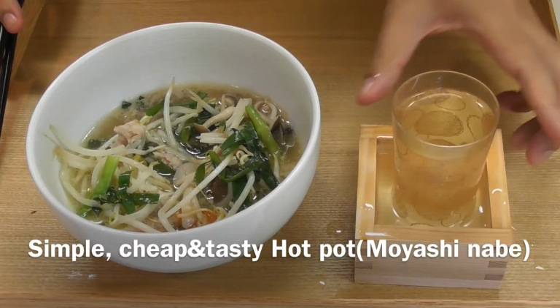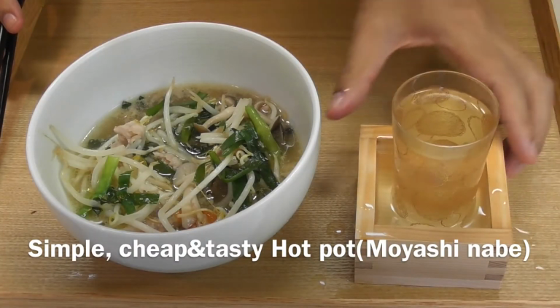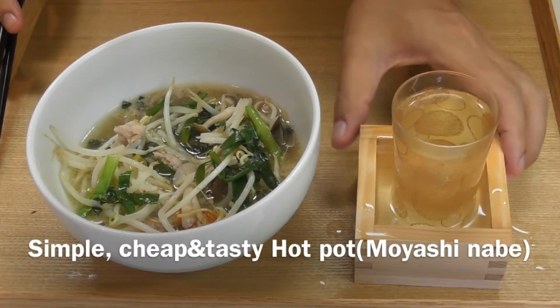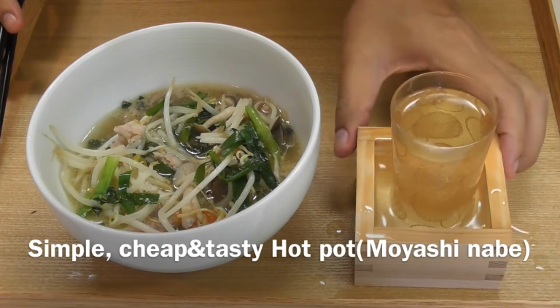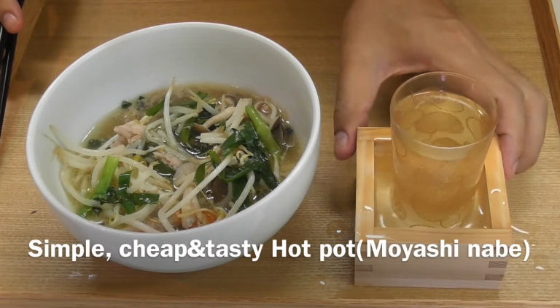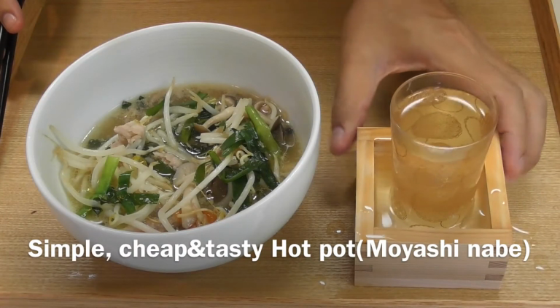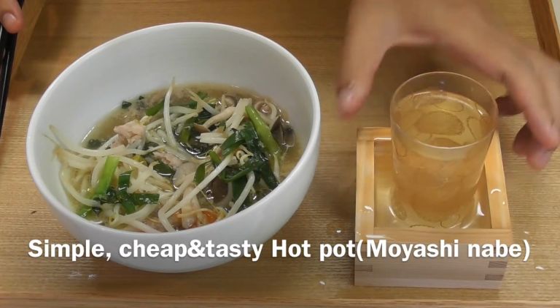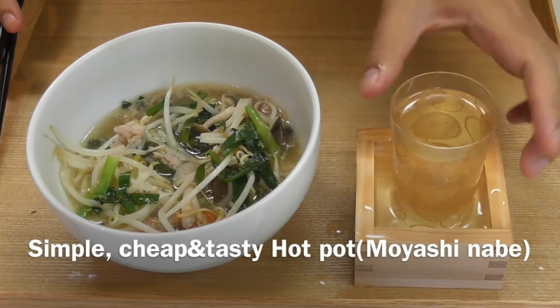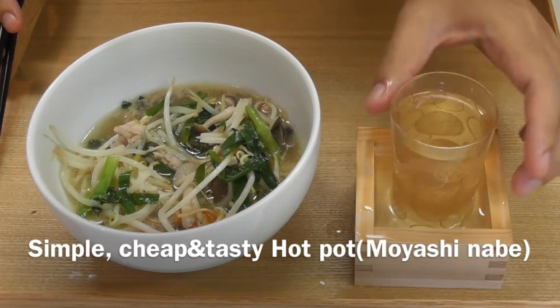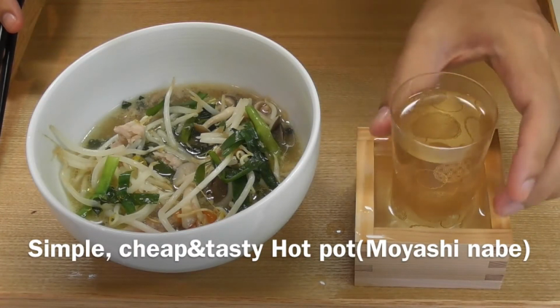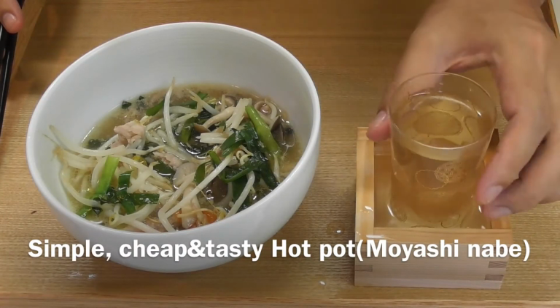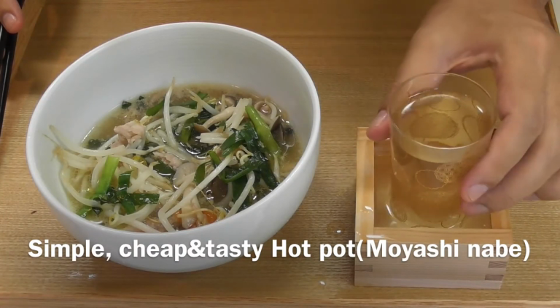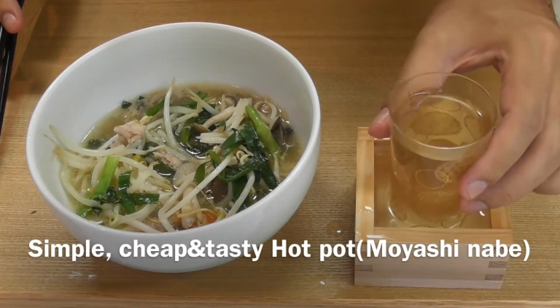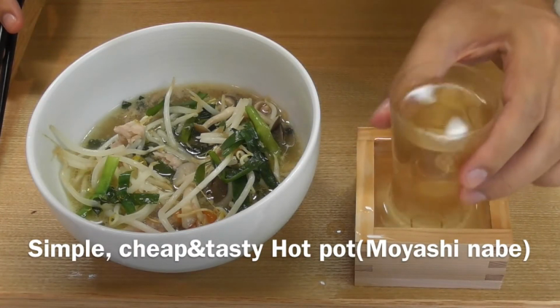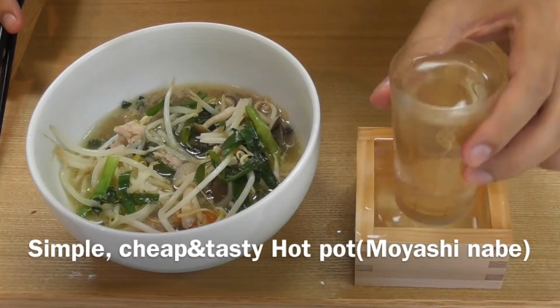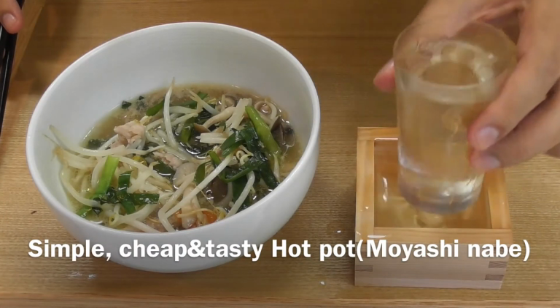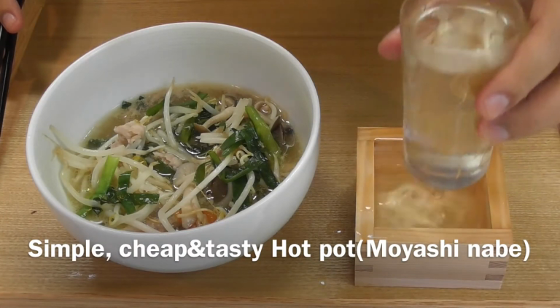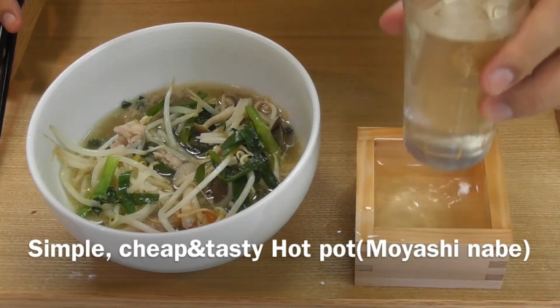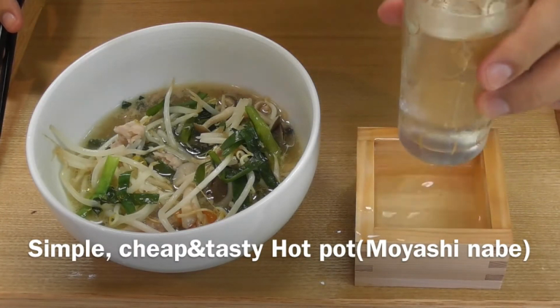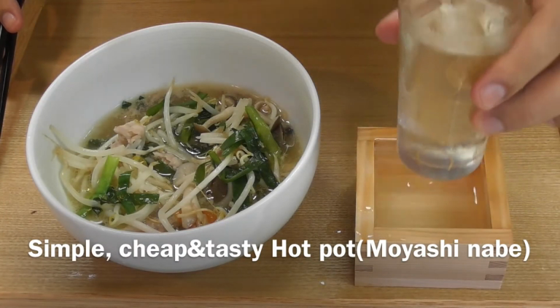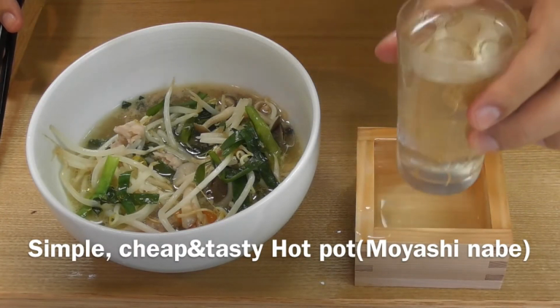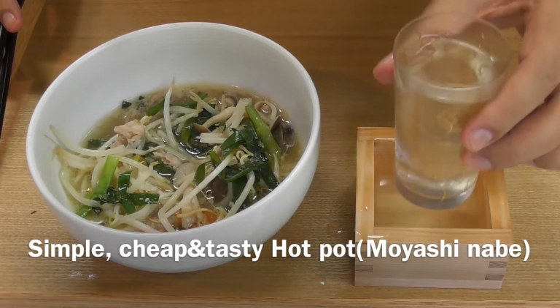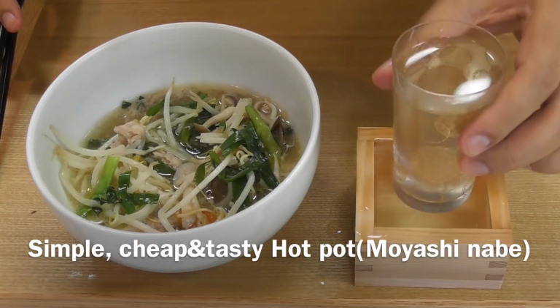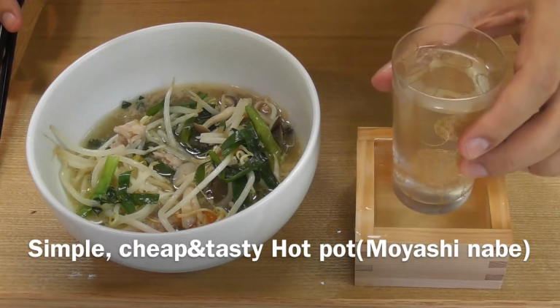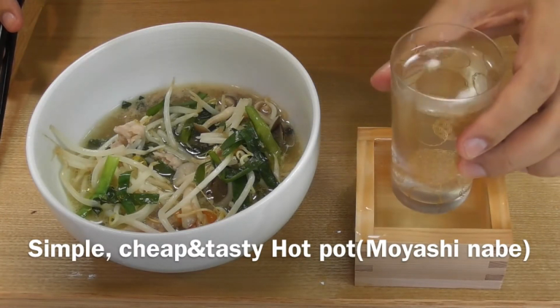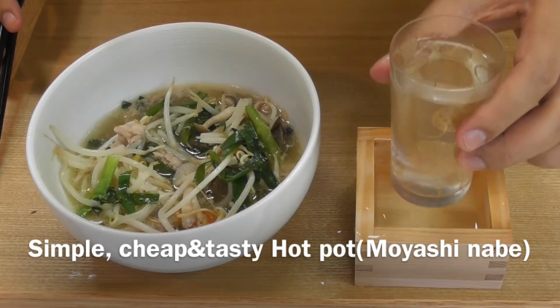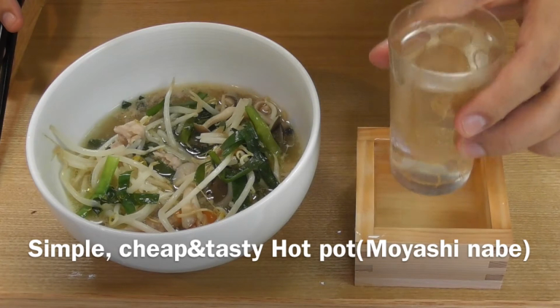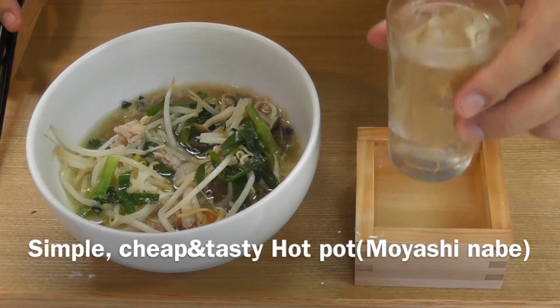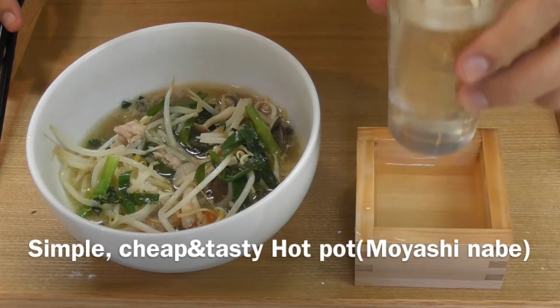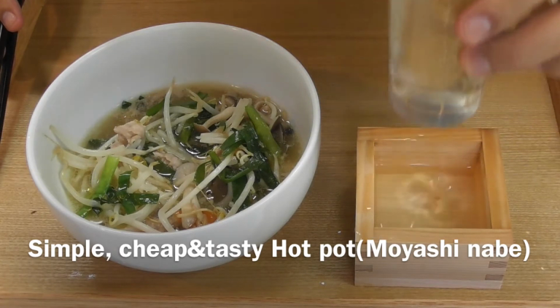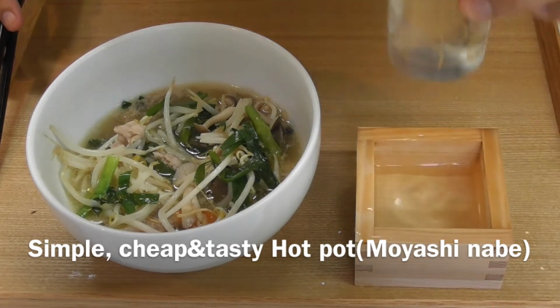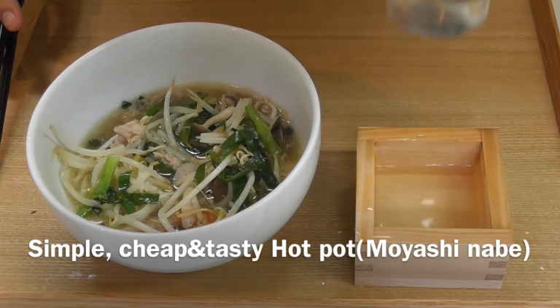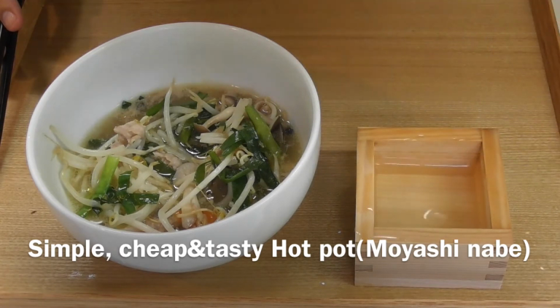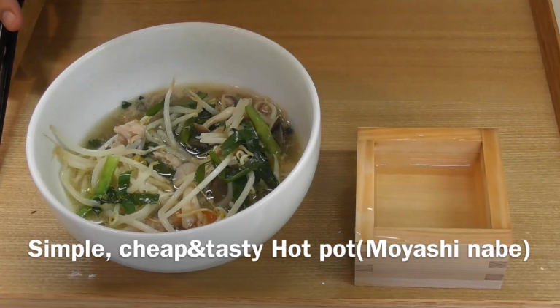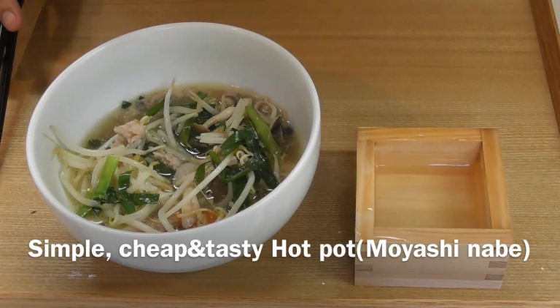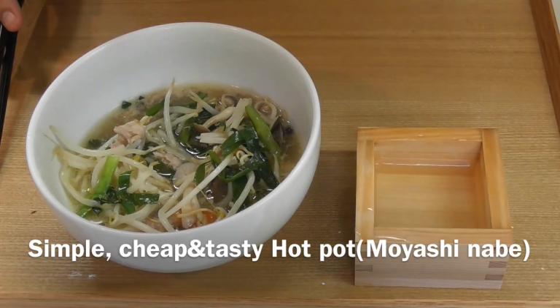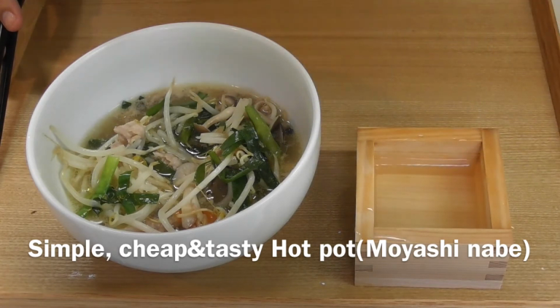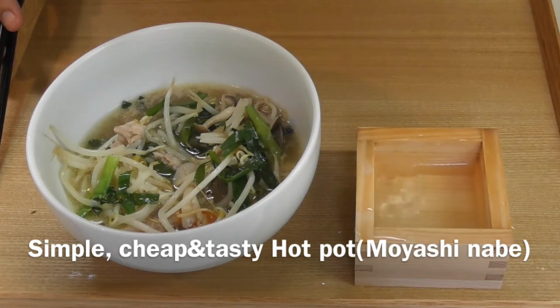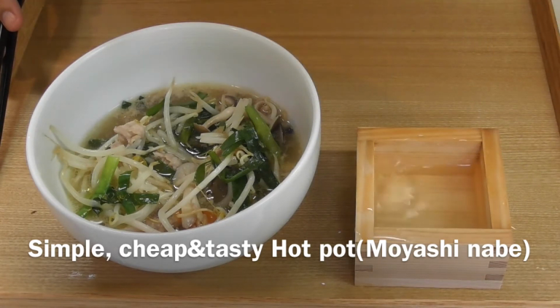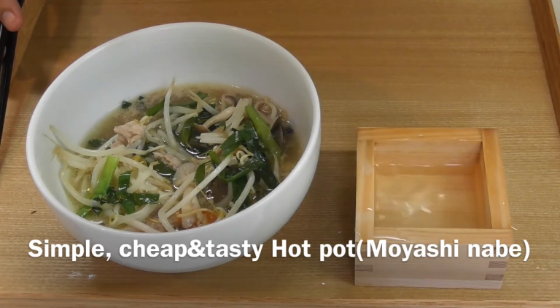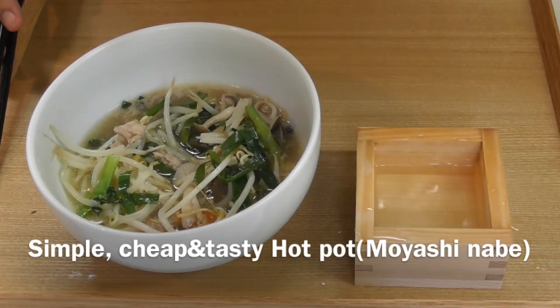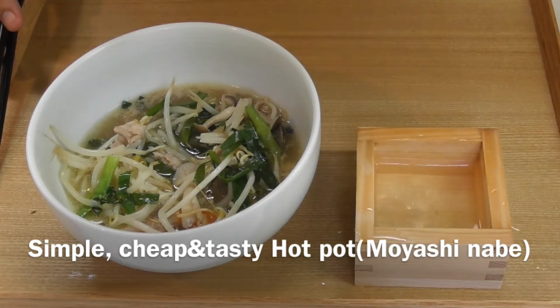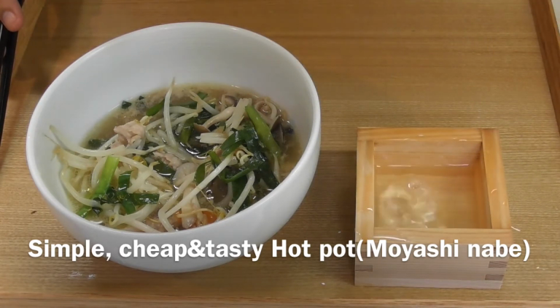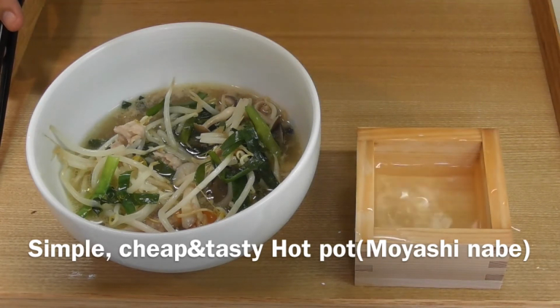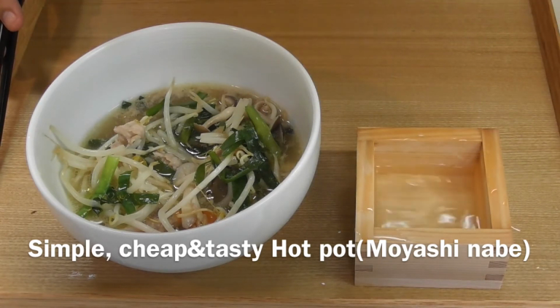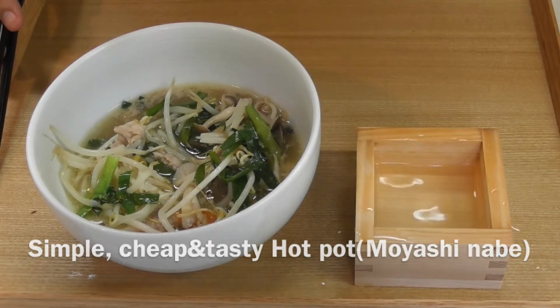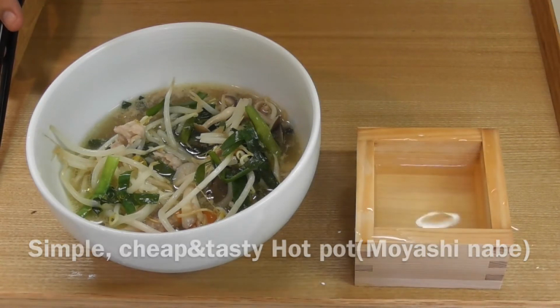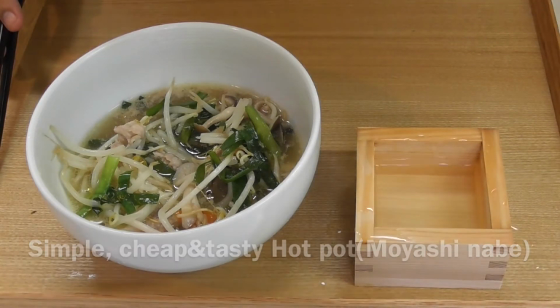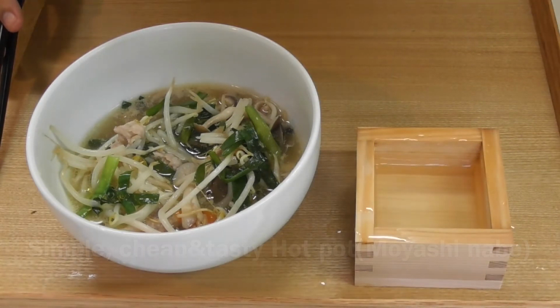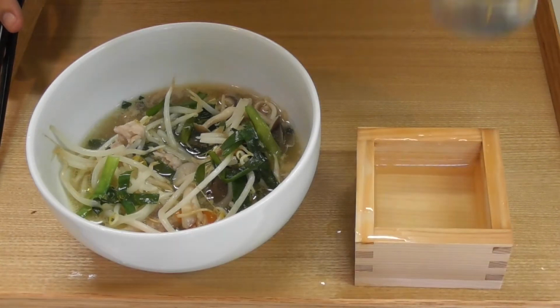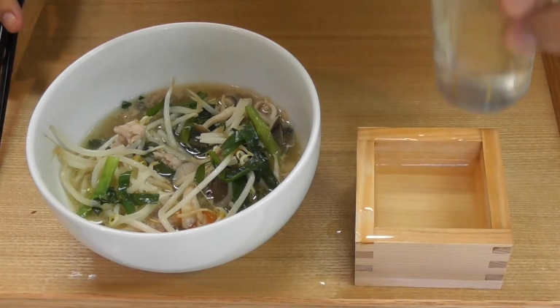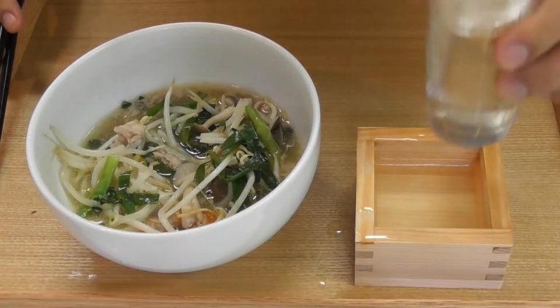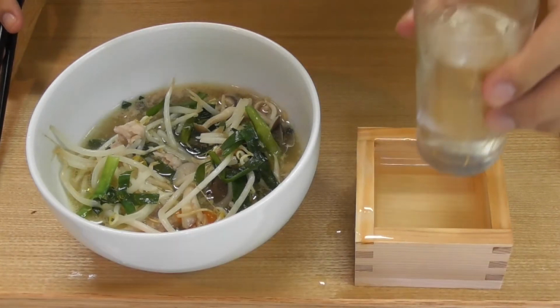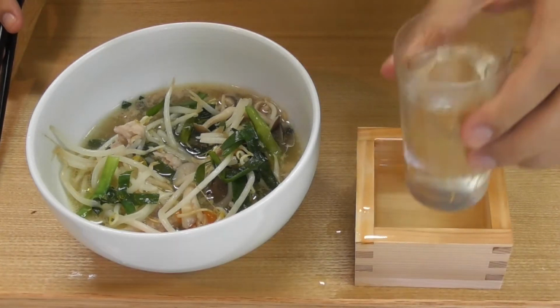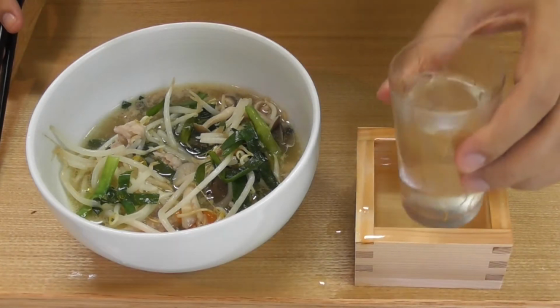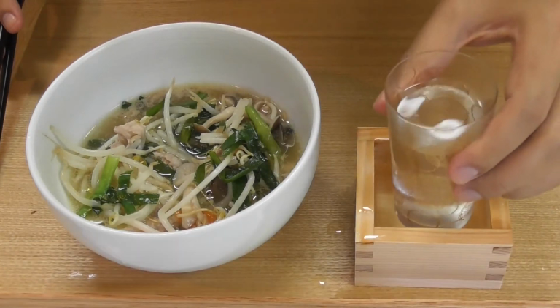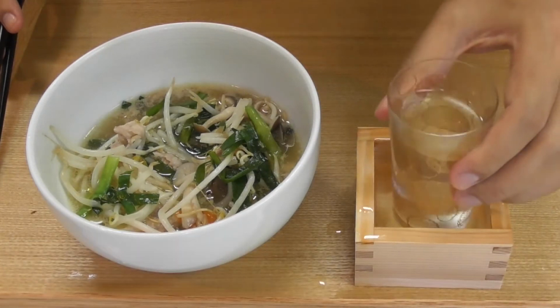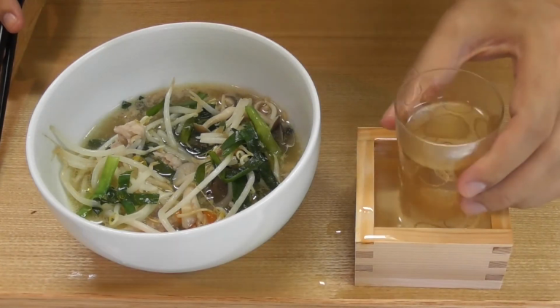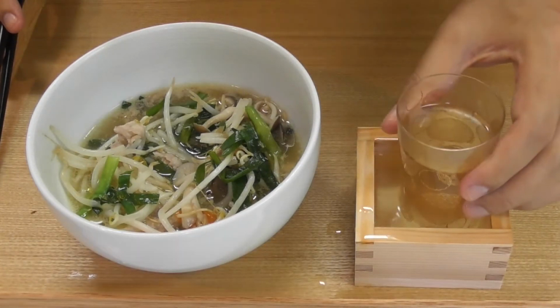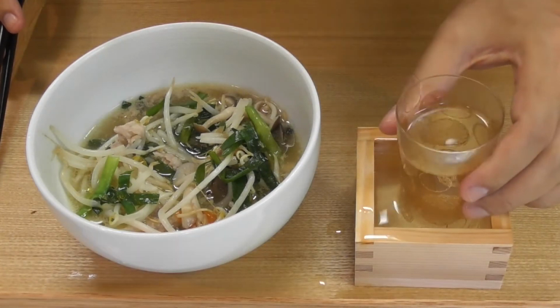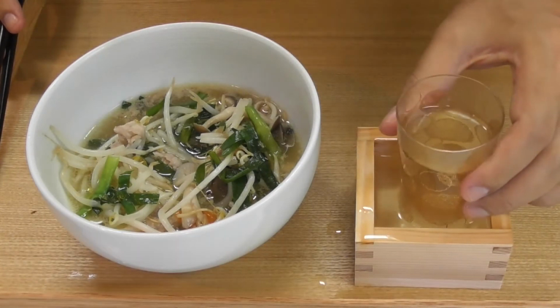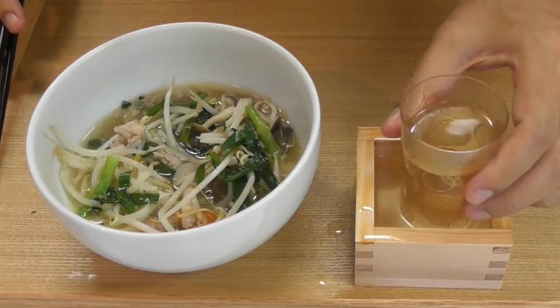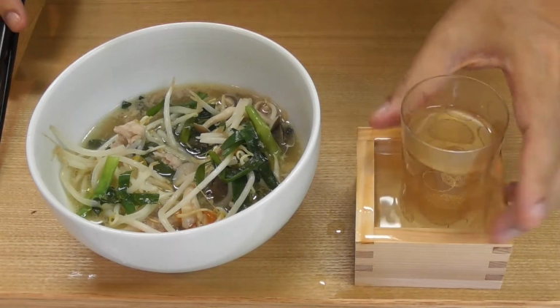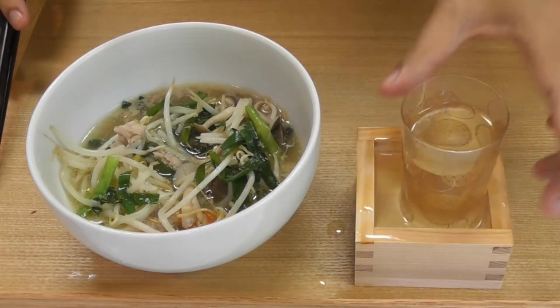Simple, cheap, and so good. Today I would like to introduce you to a hot pot with plenty of bean sprouts.